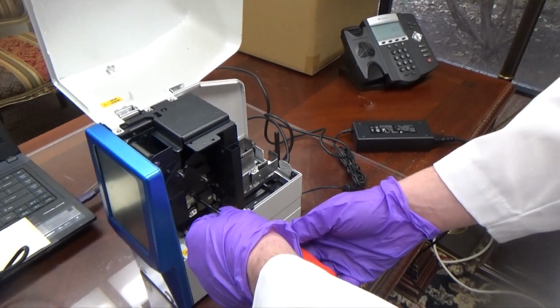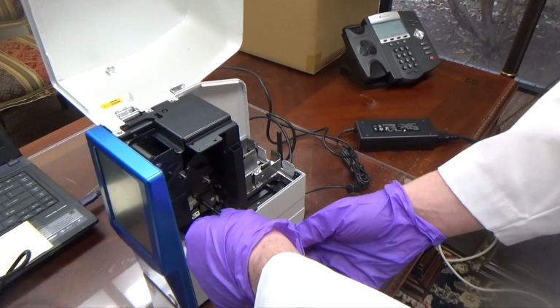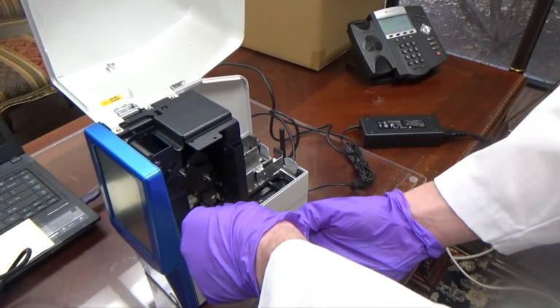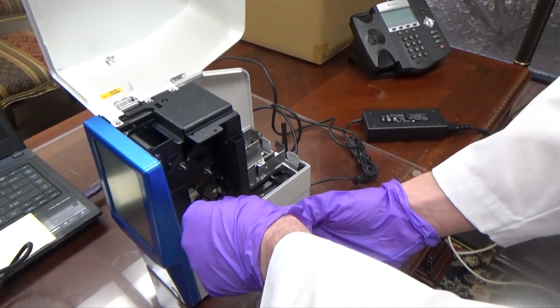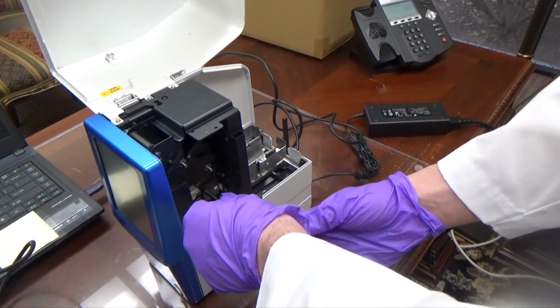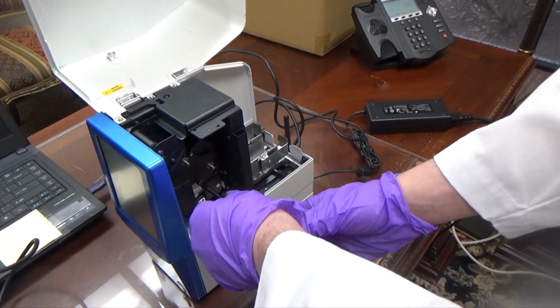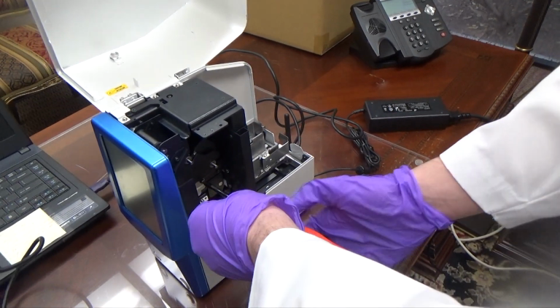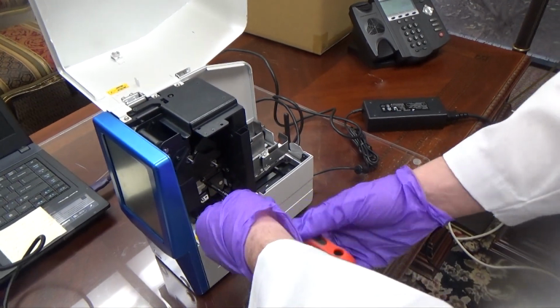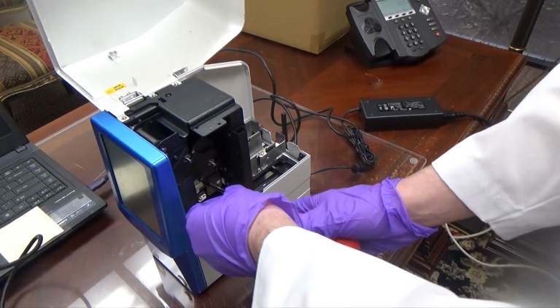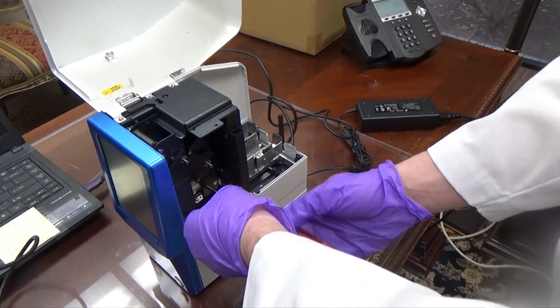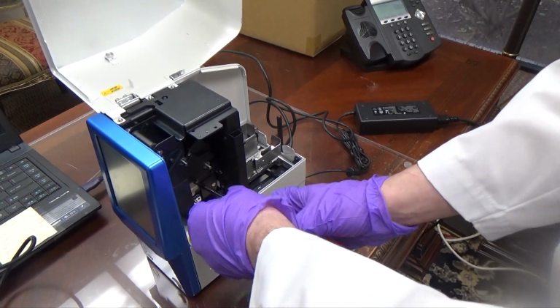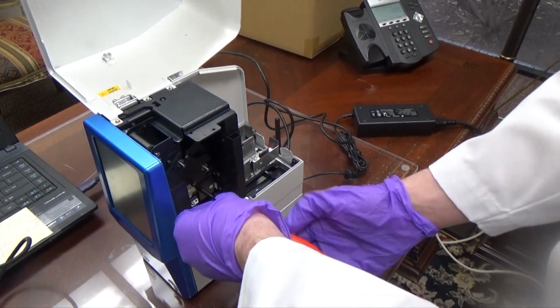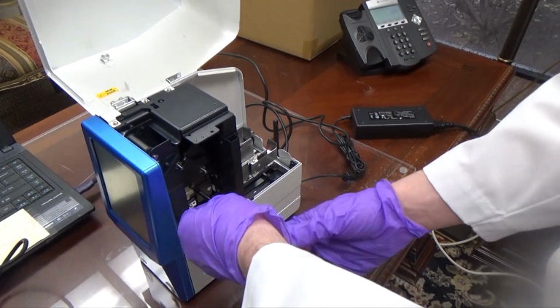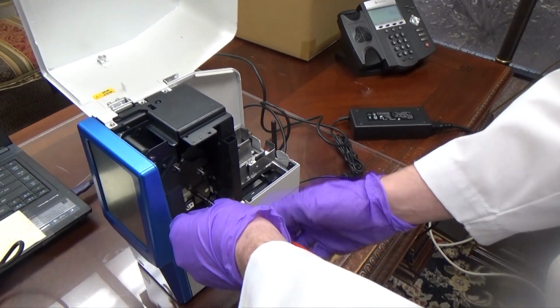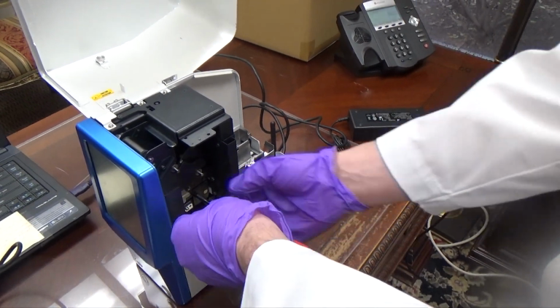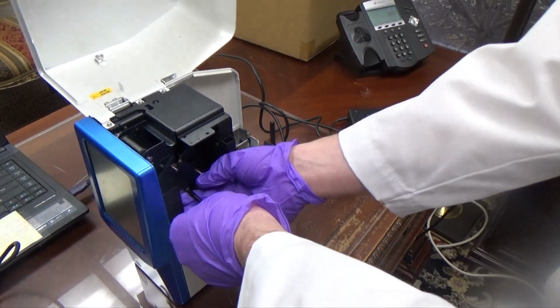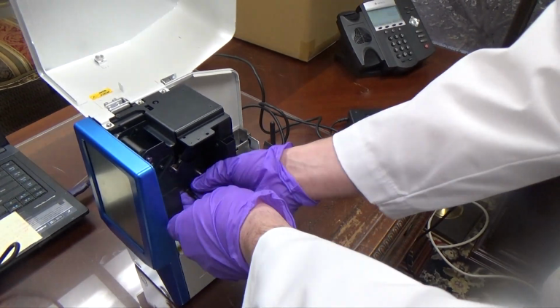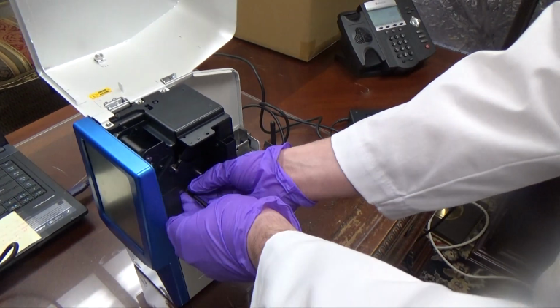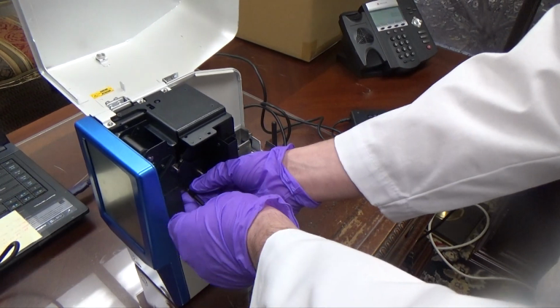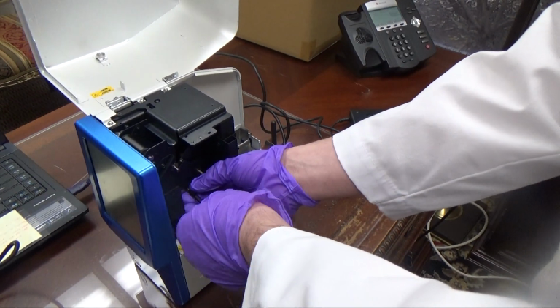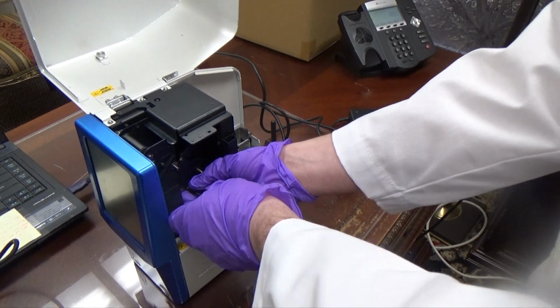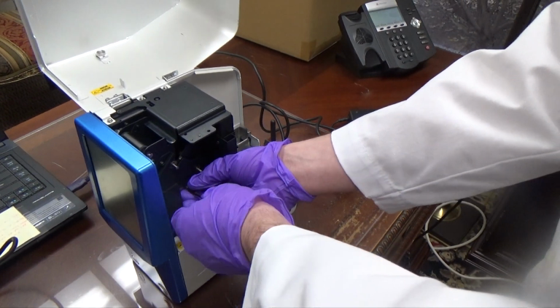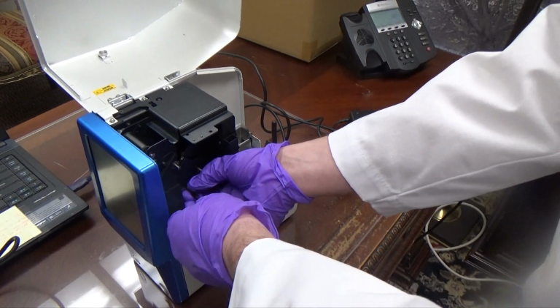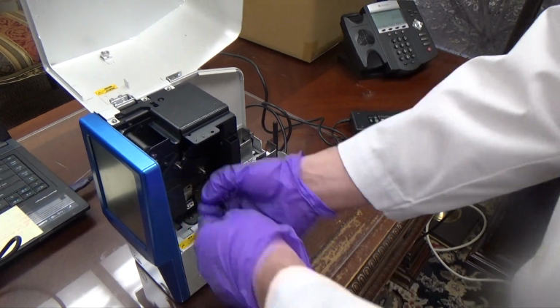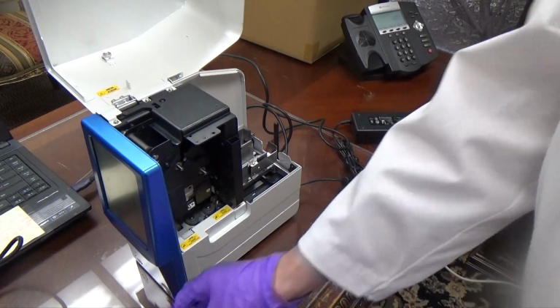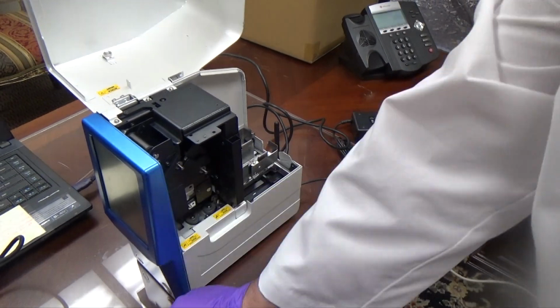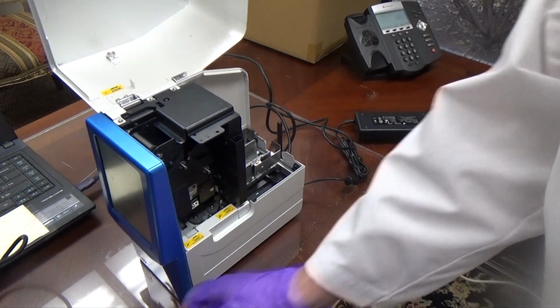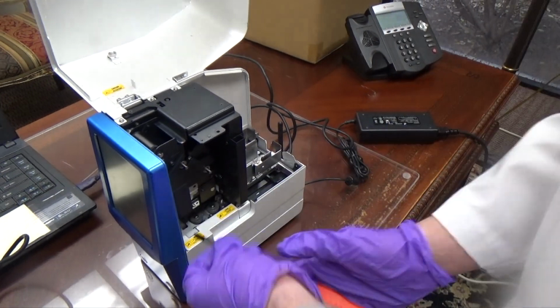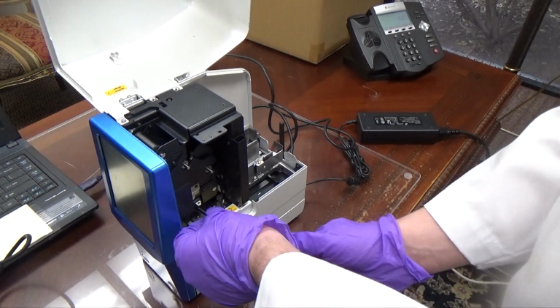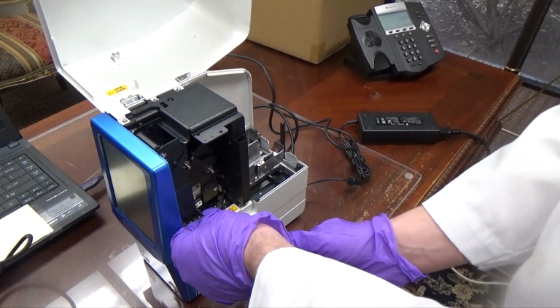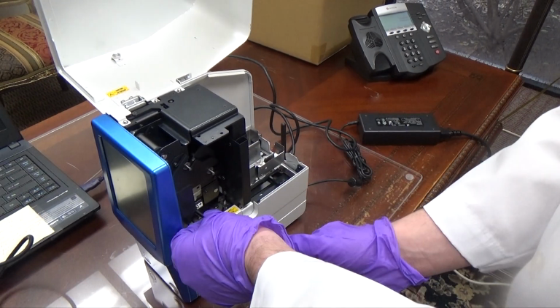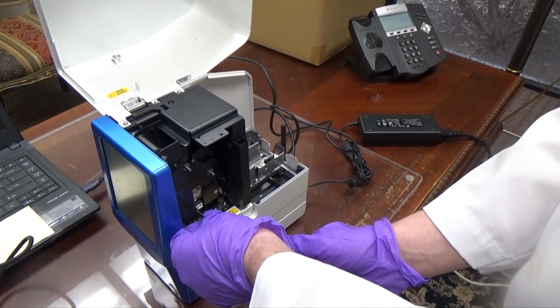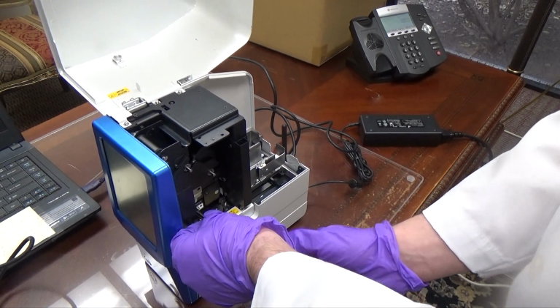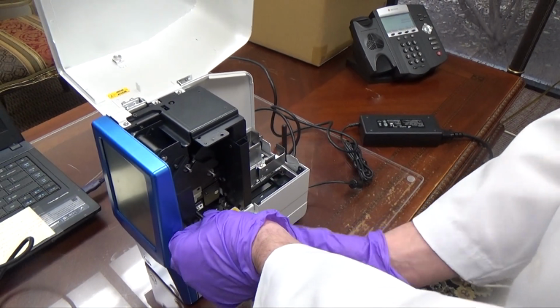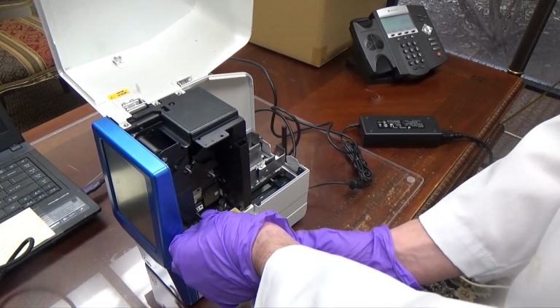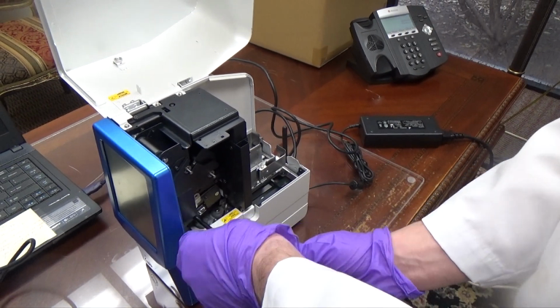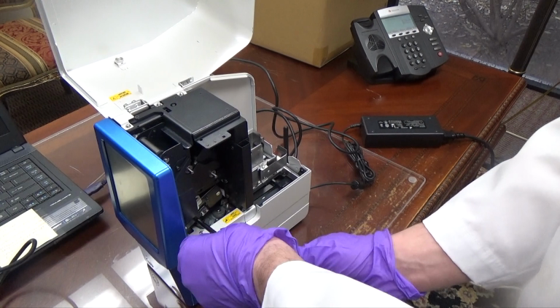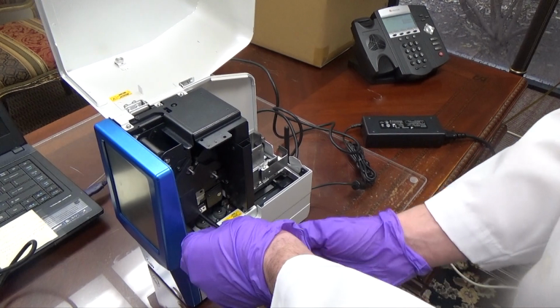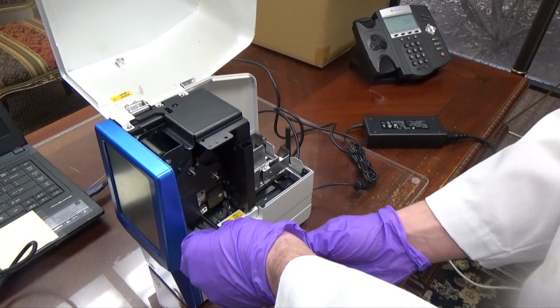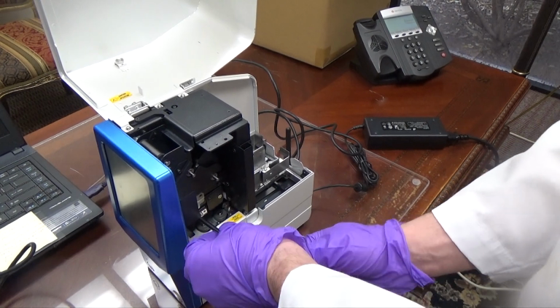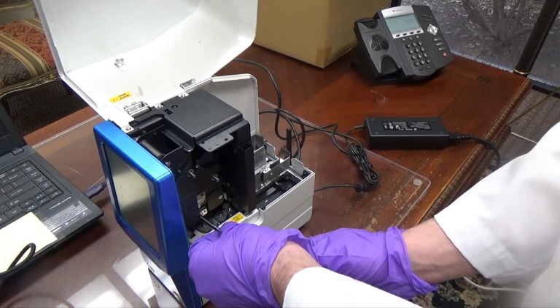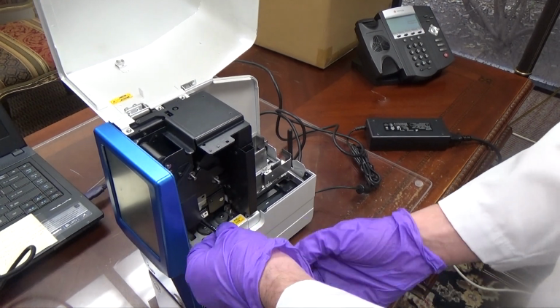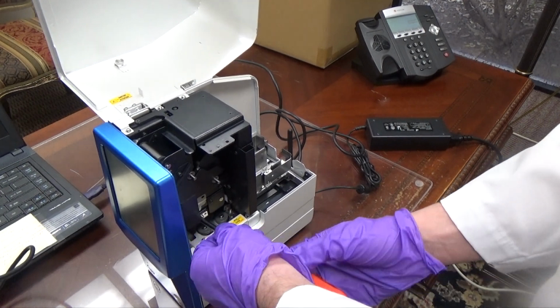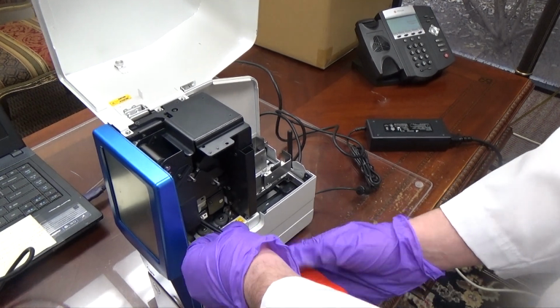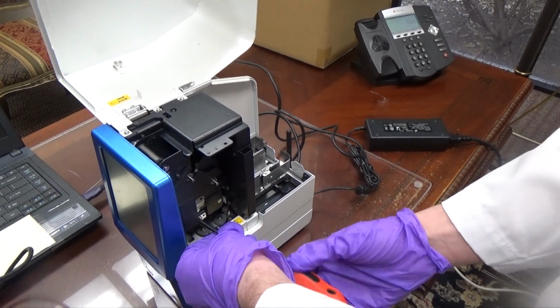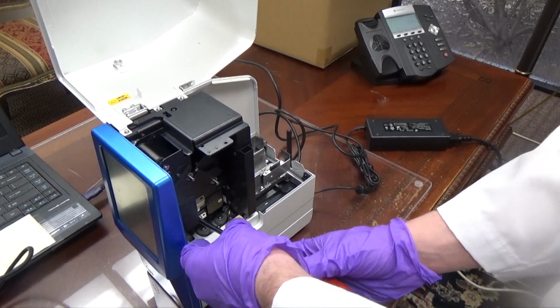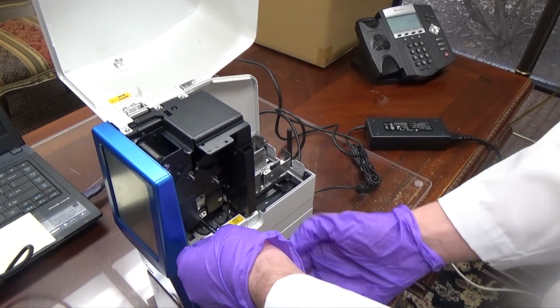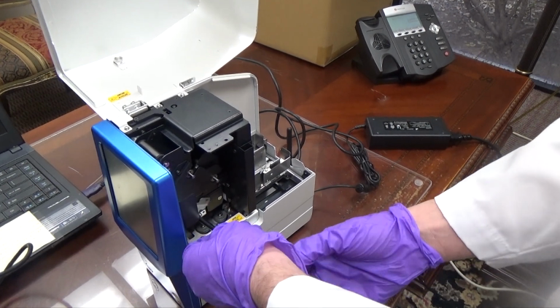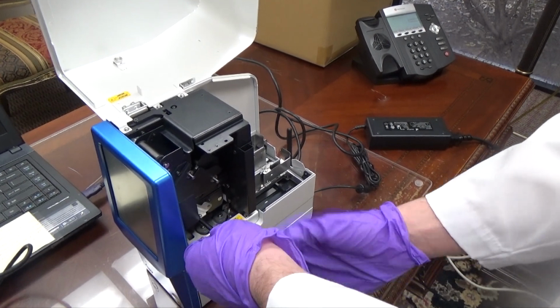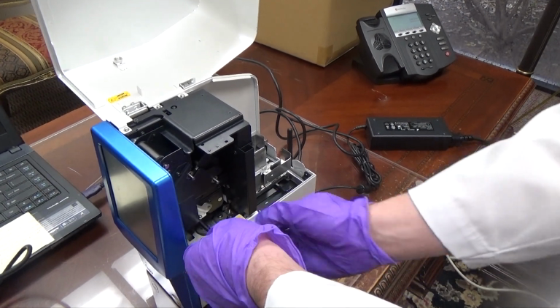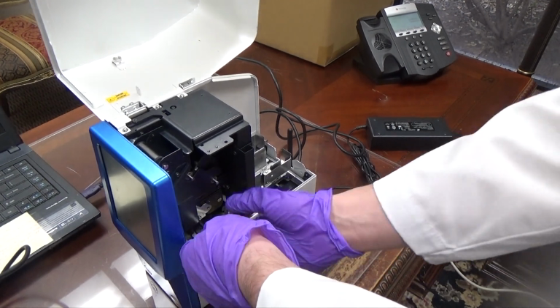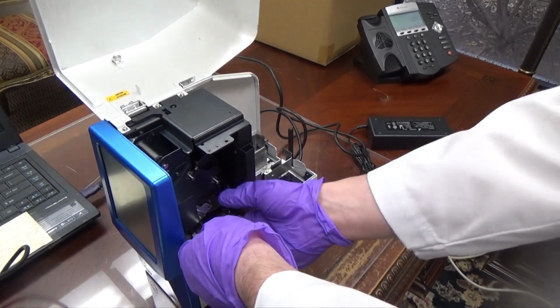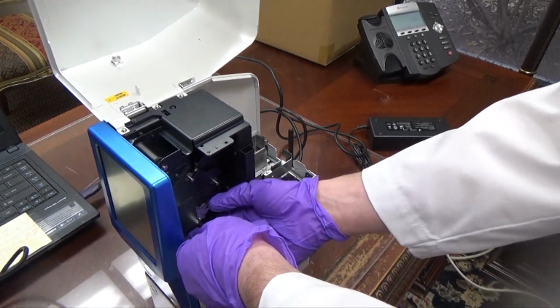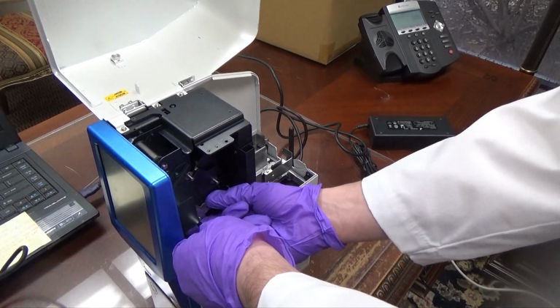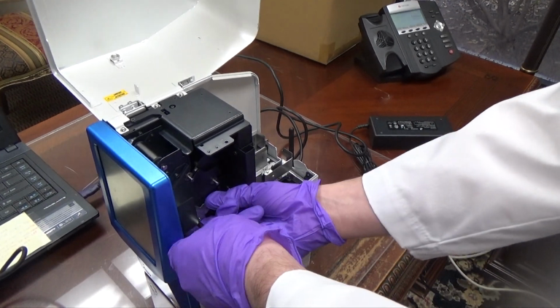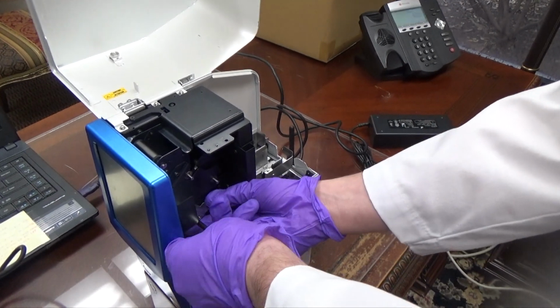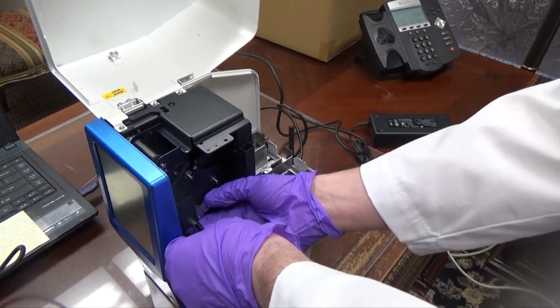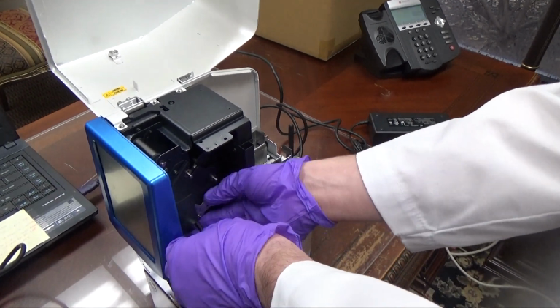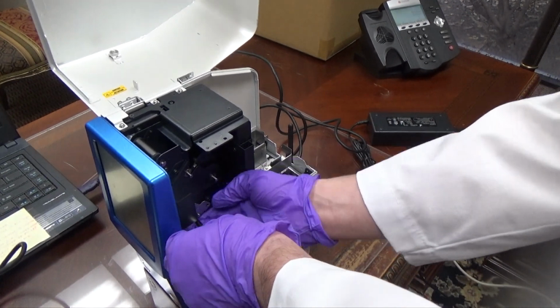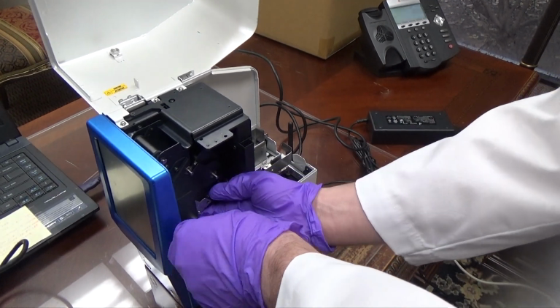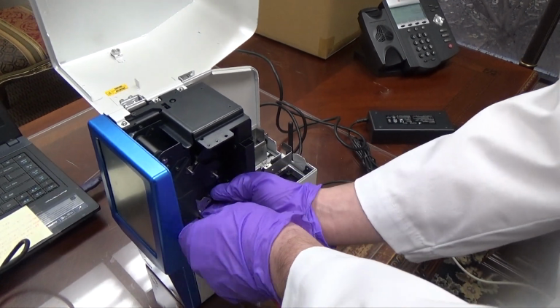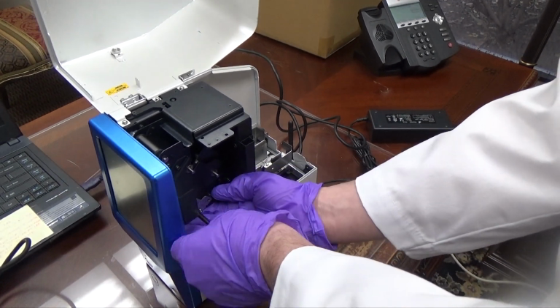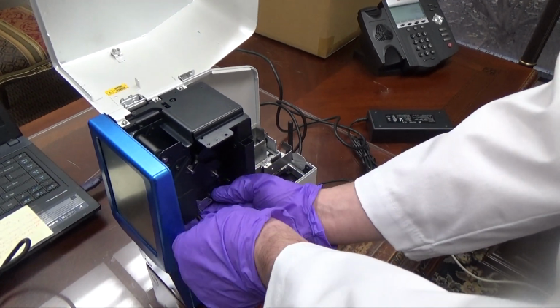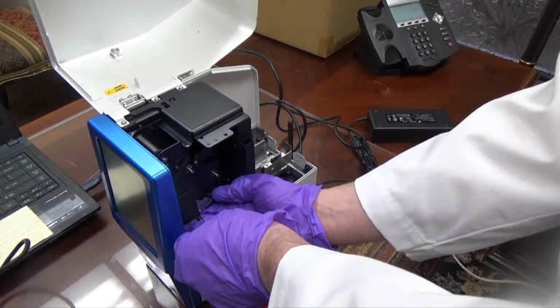The first step to operate the ESPO printer is to remove the four transportation screws in each bracket as shown.